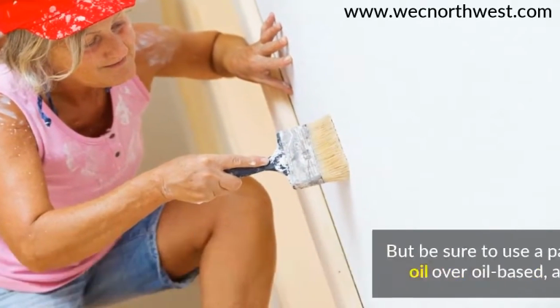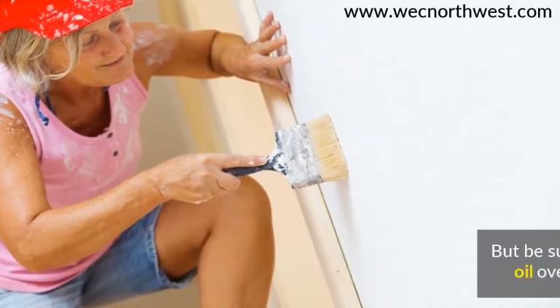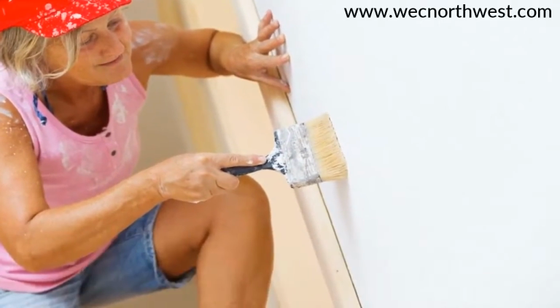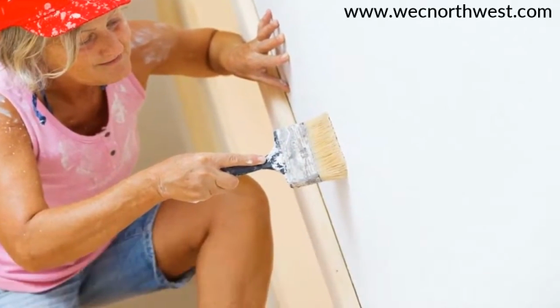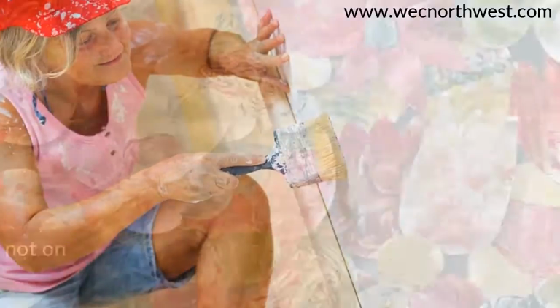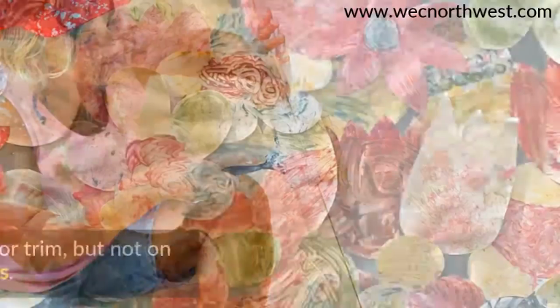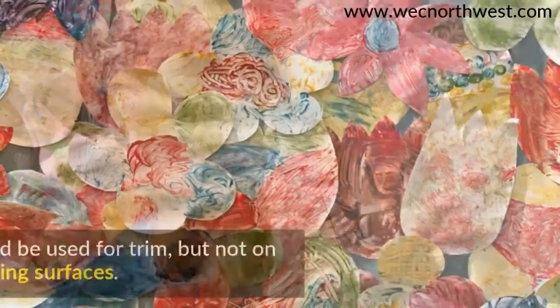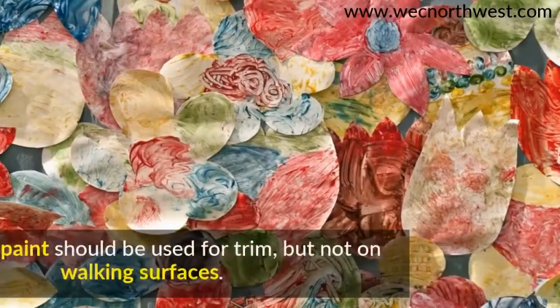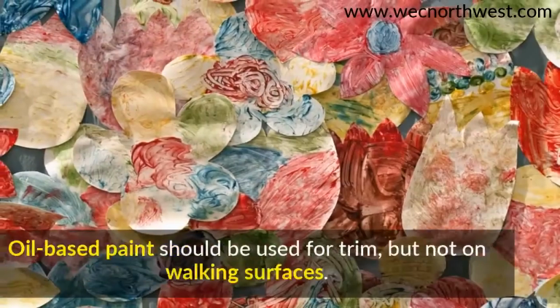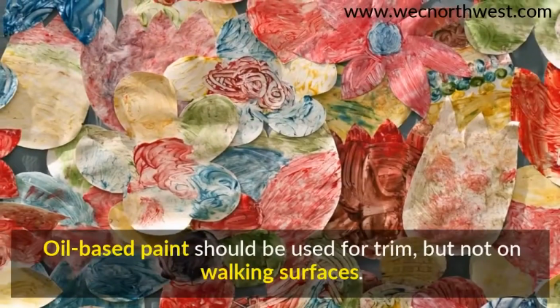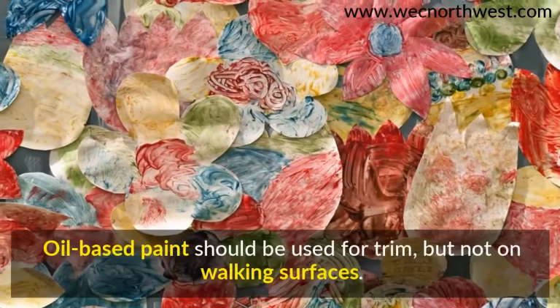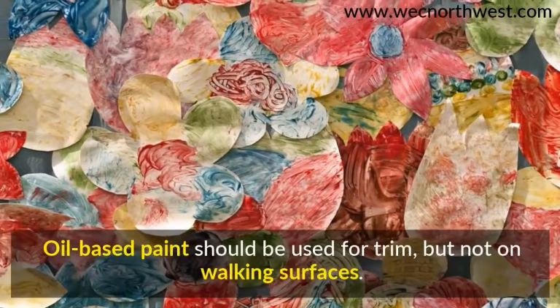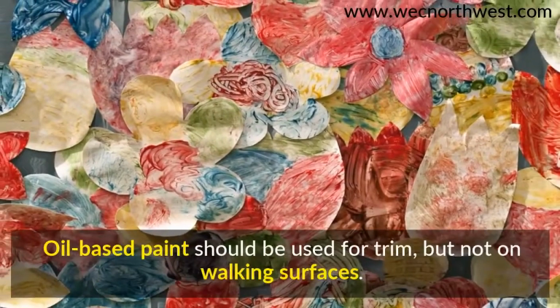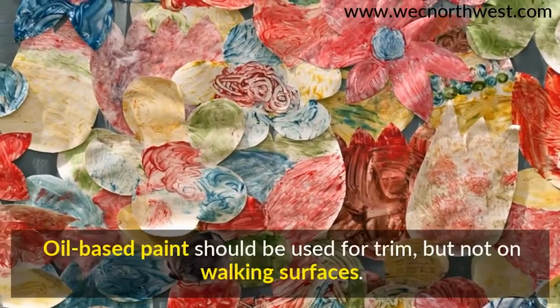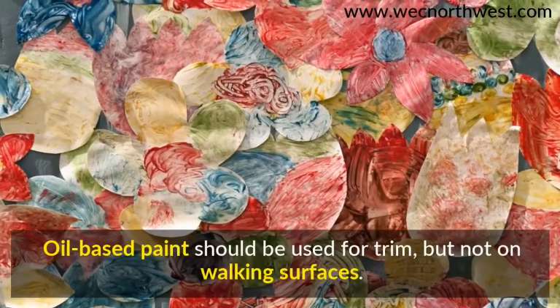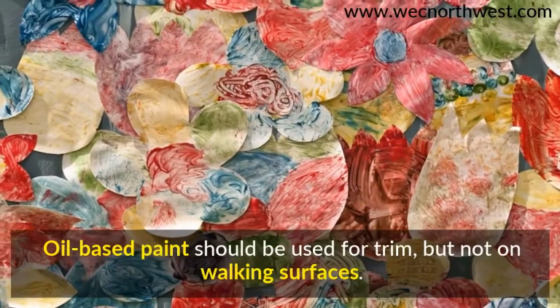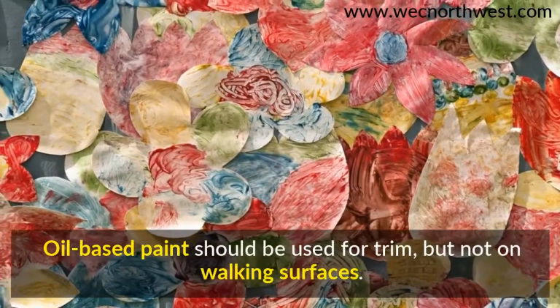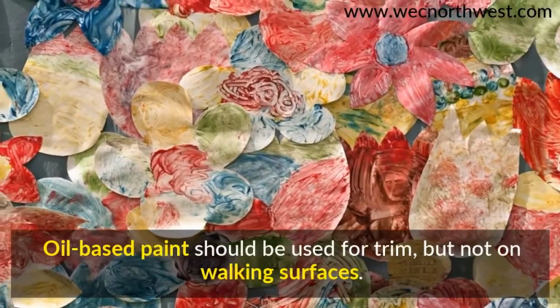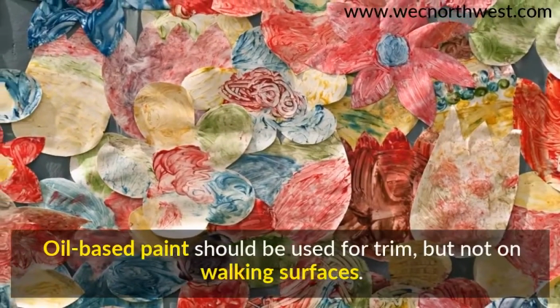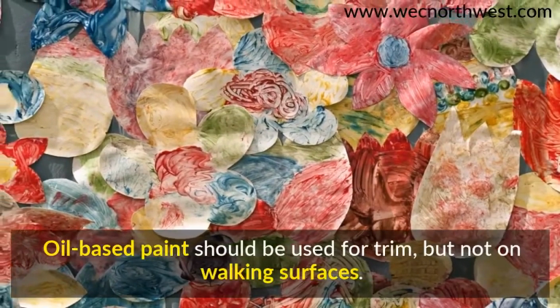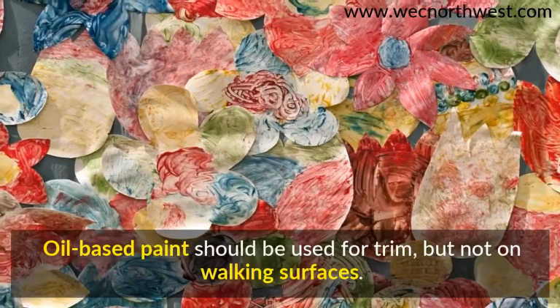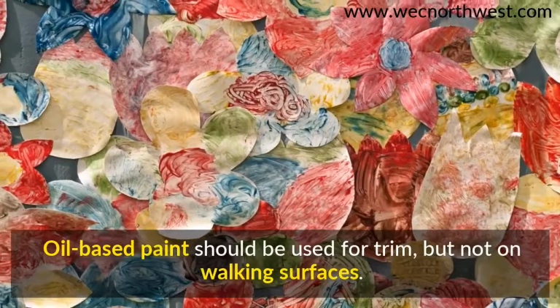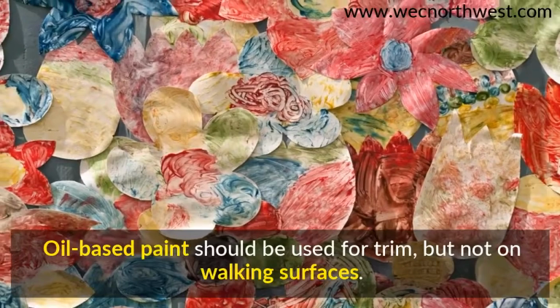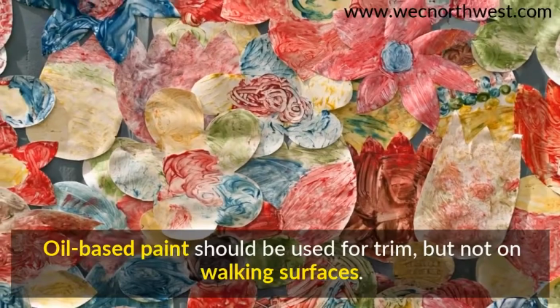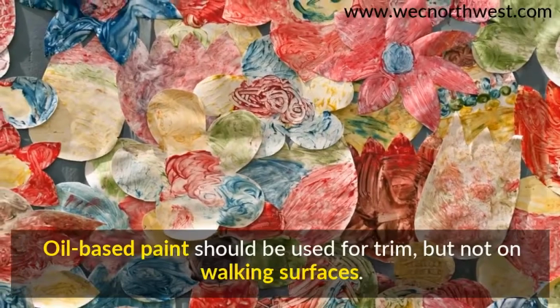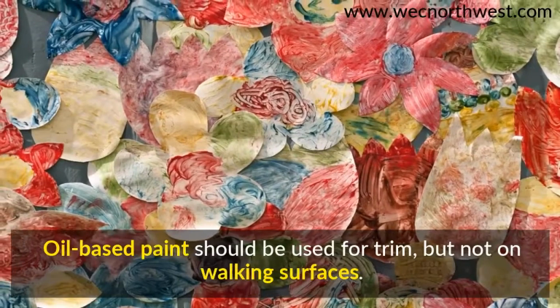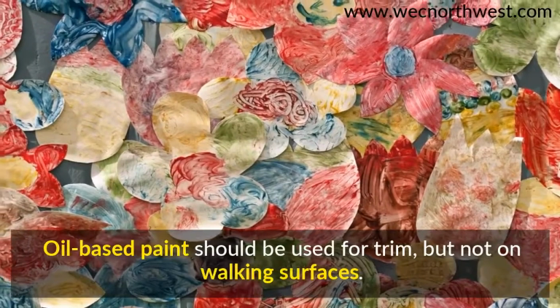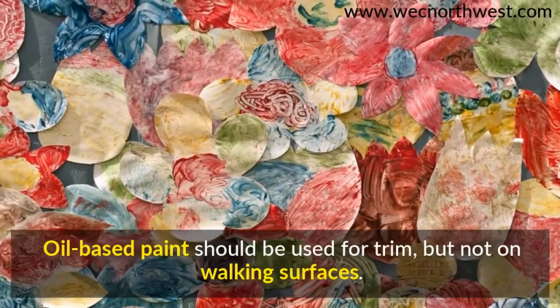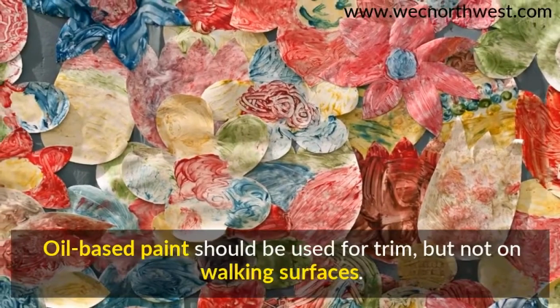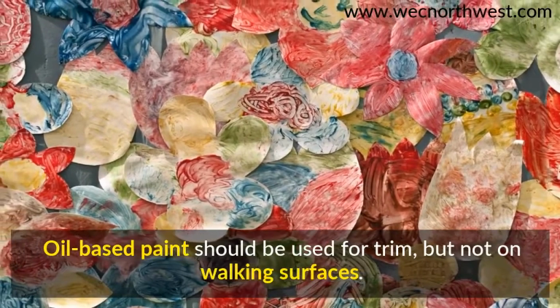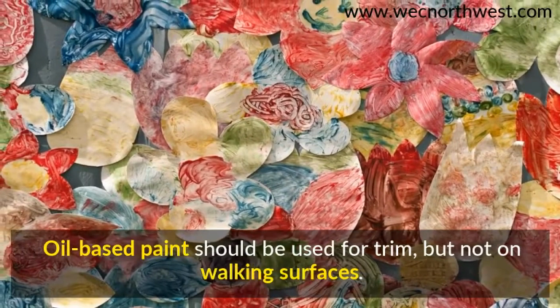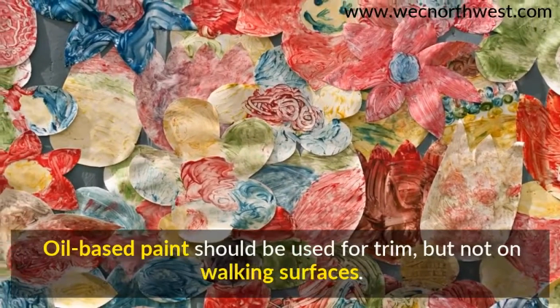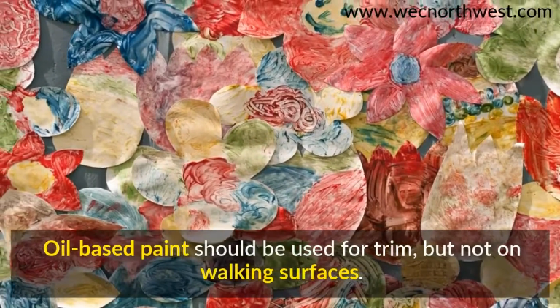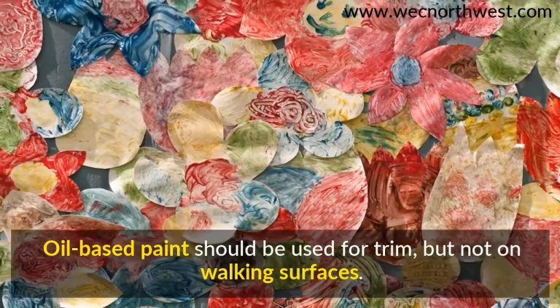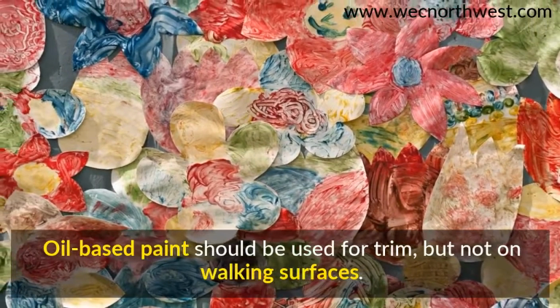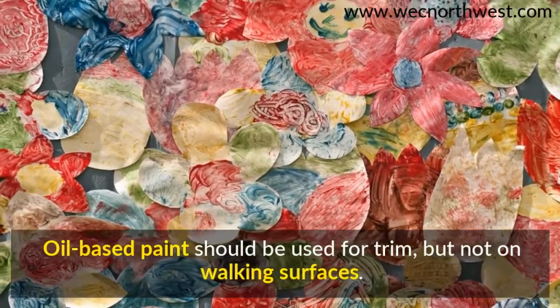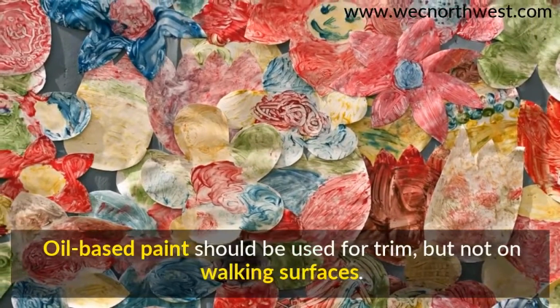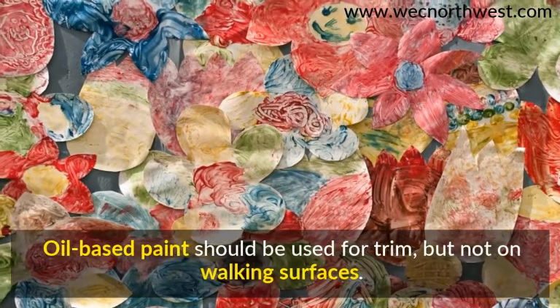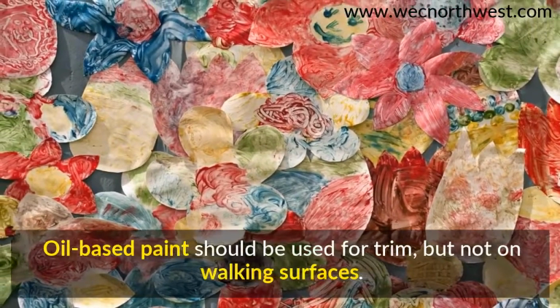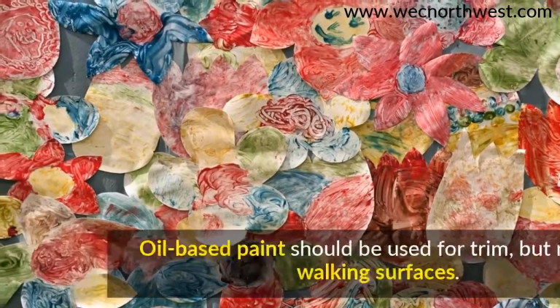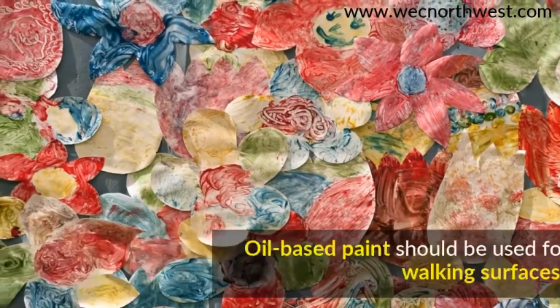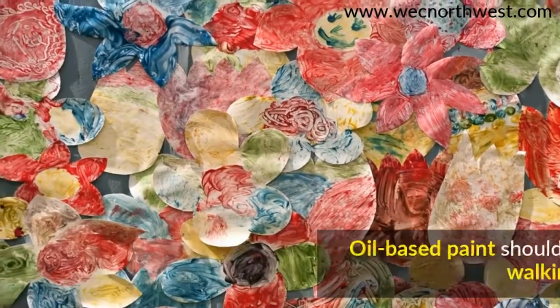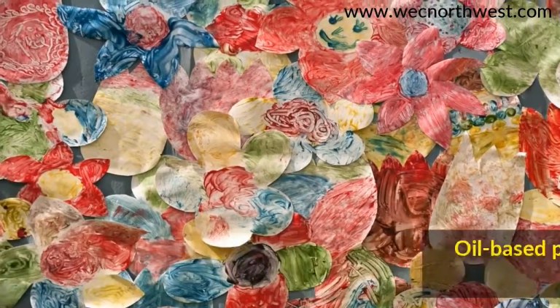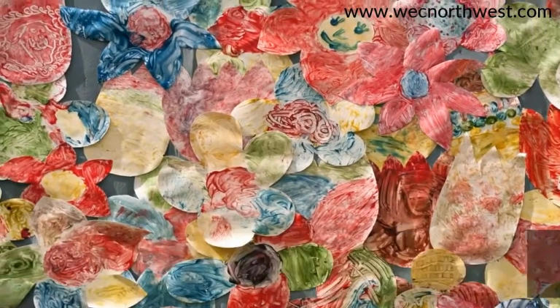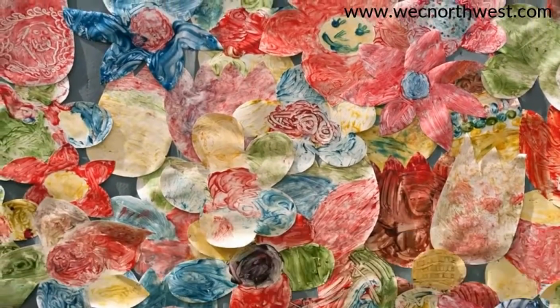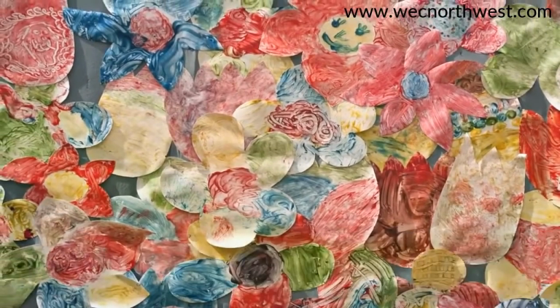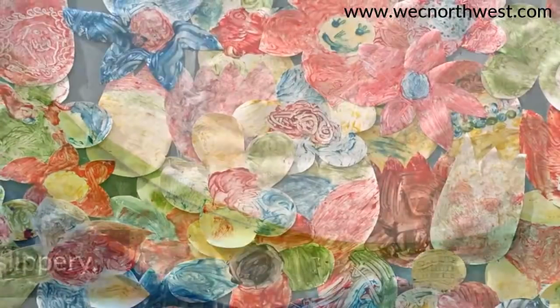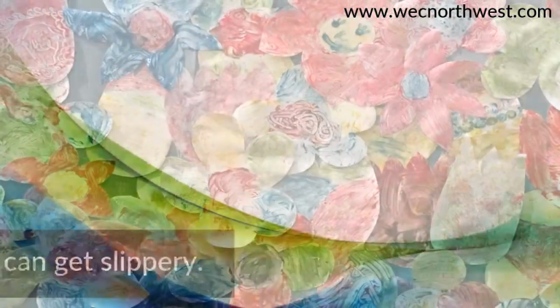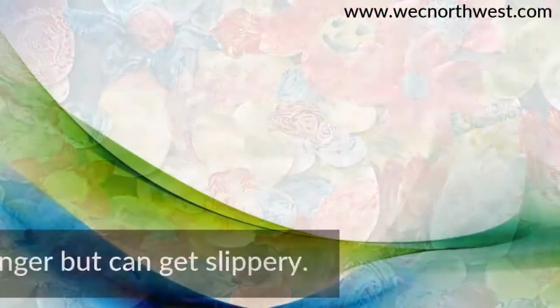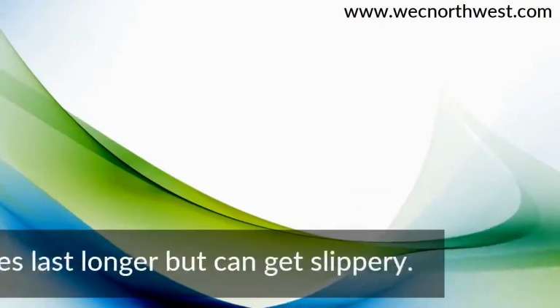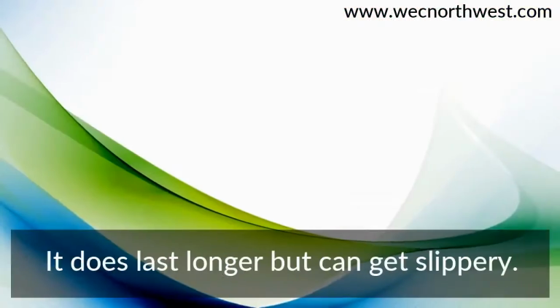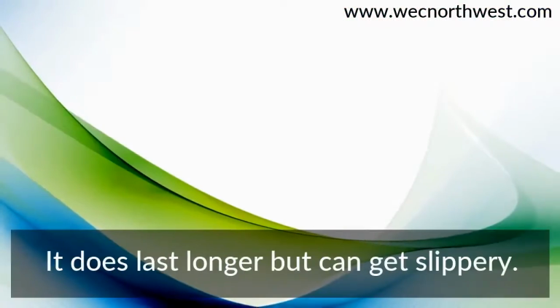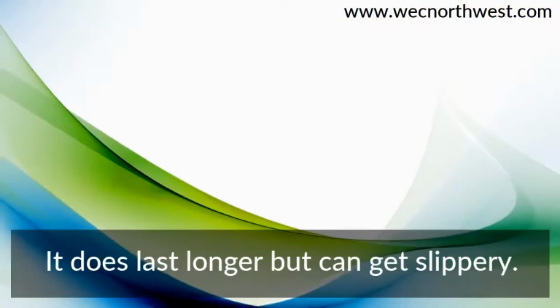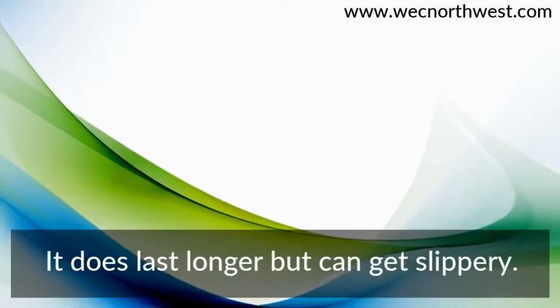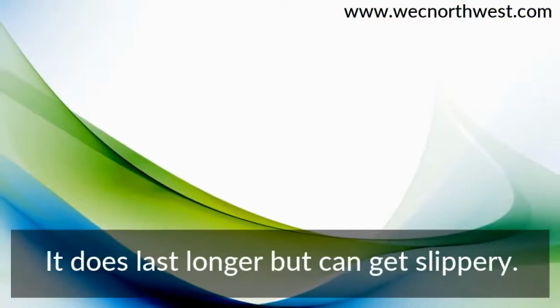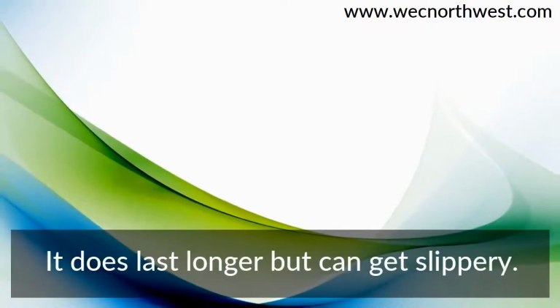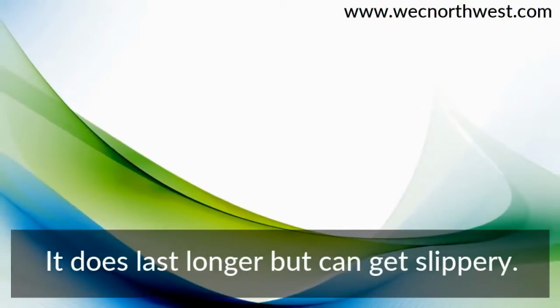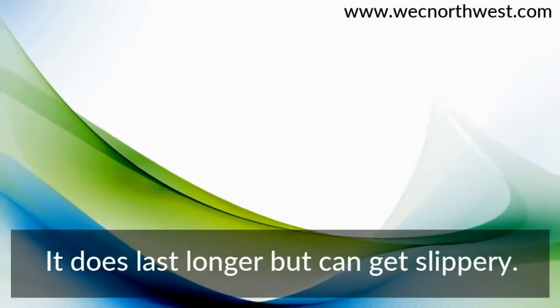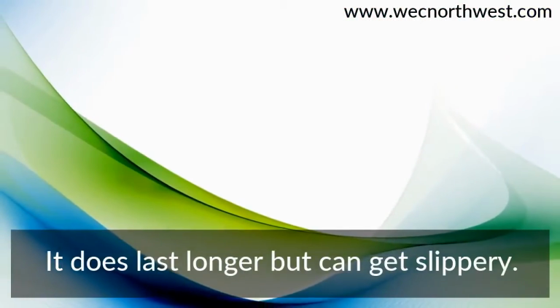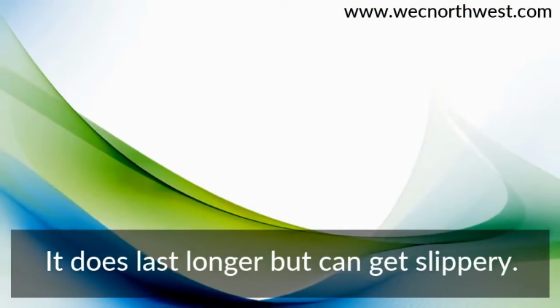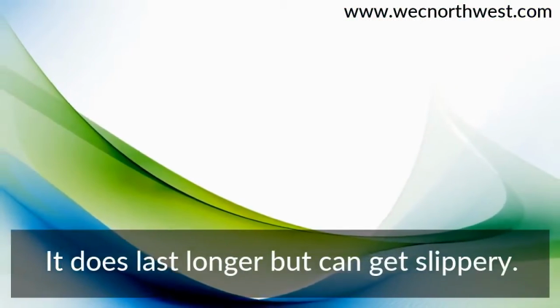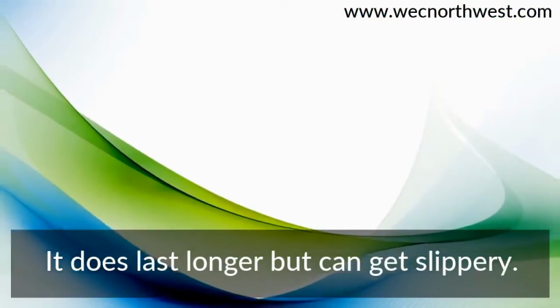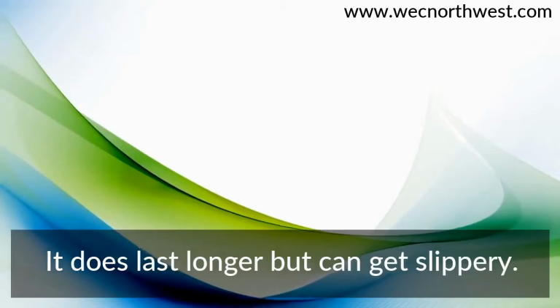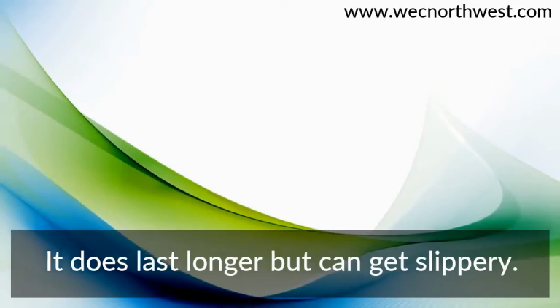Oil-based paint should be used for trim, but not on walking surfaces. It does last longer but can get slippery.